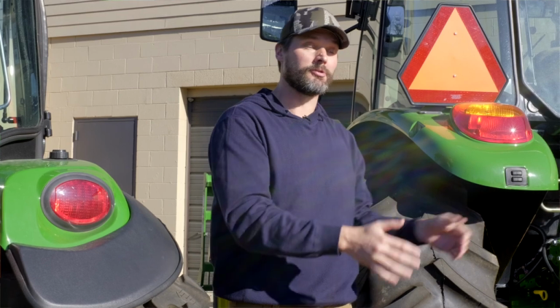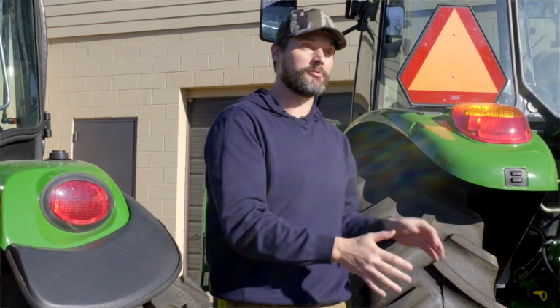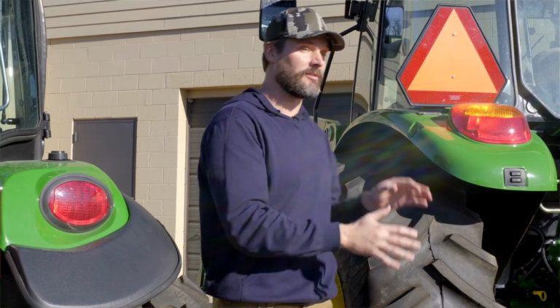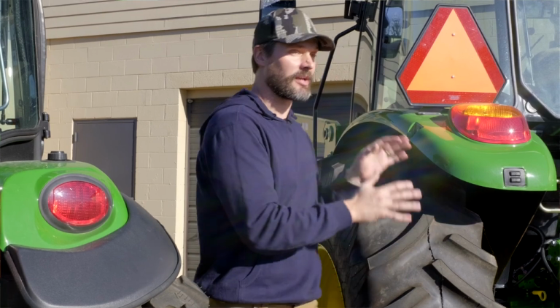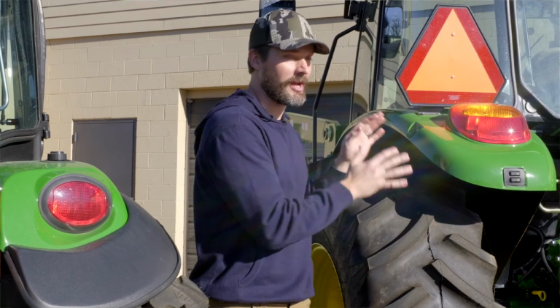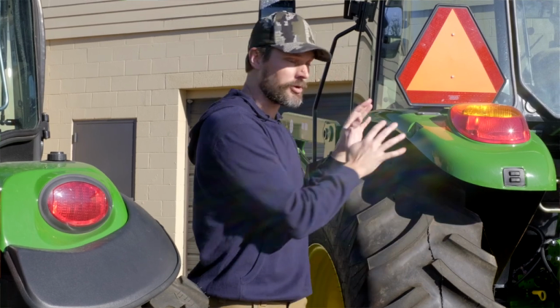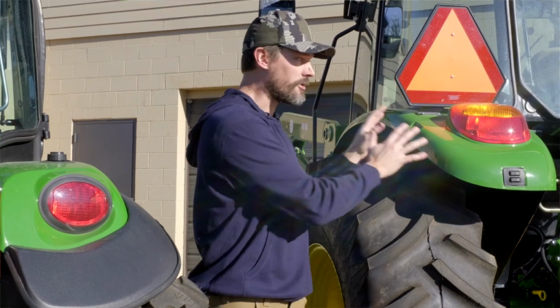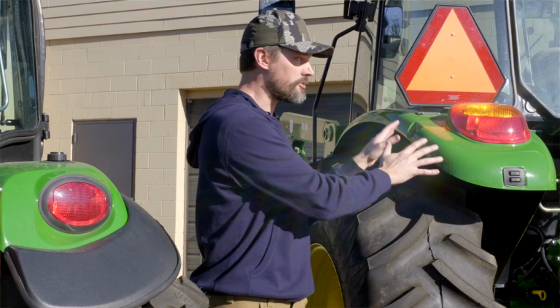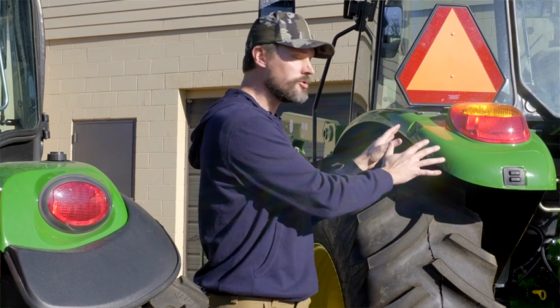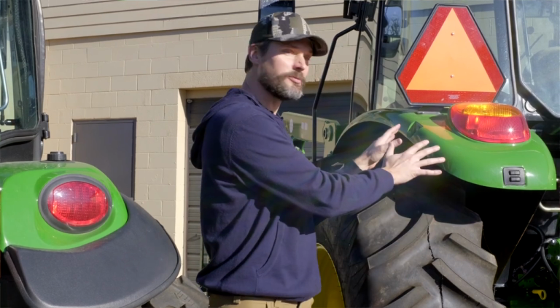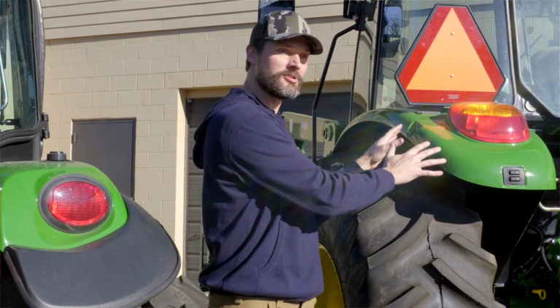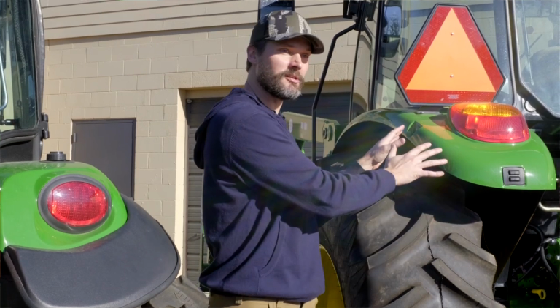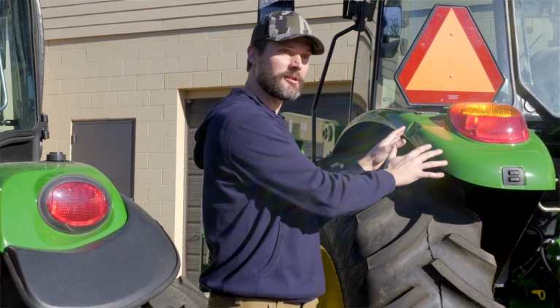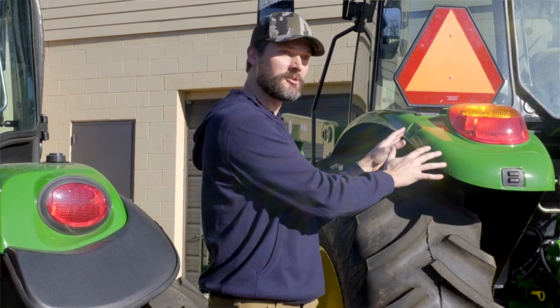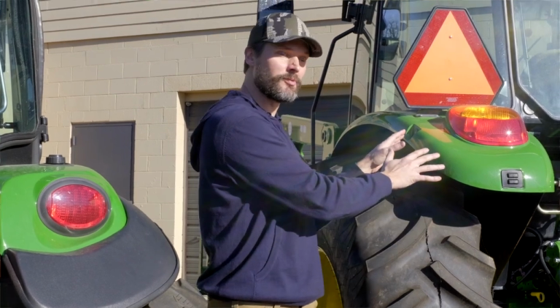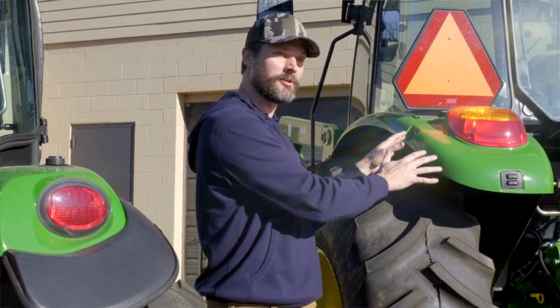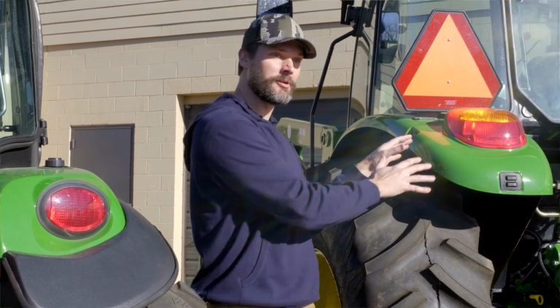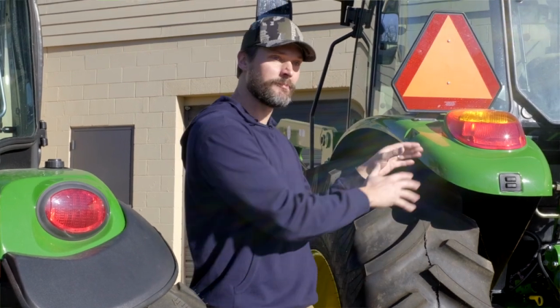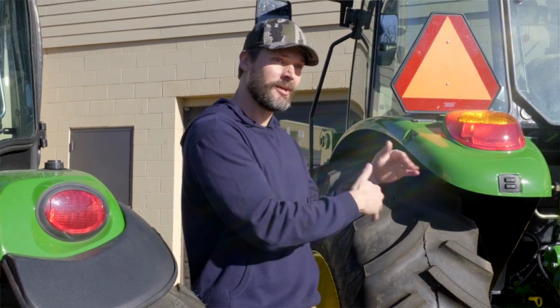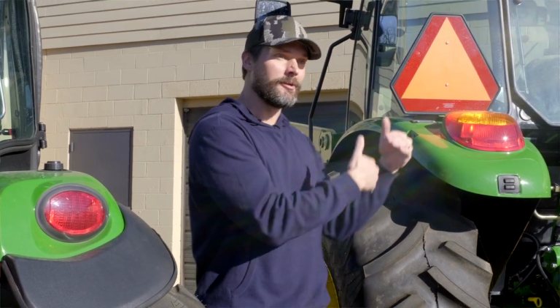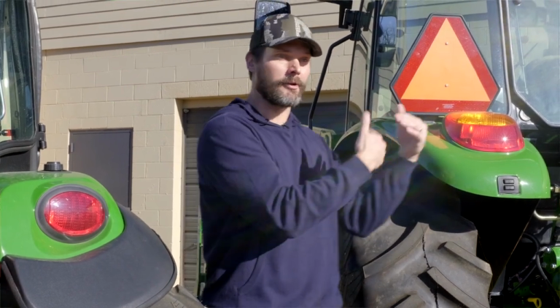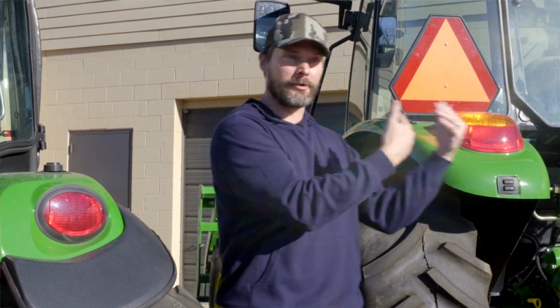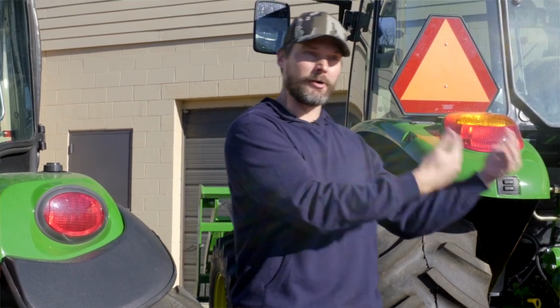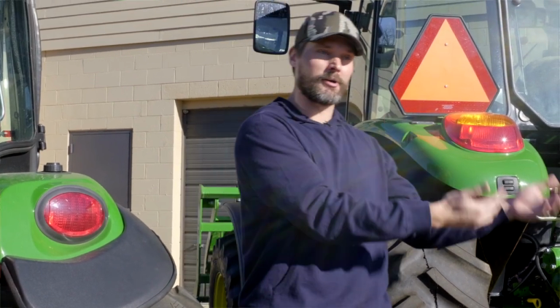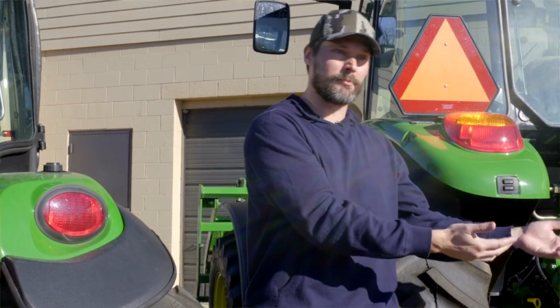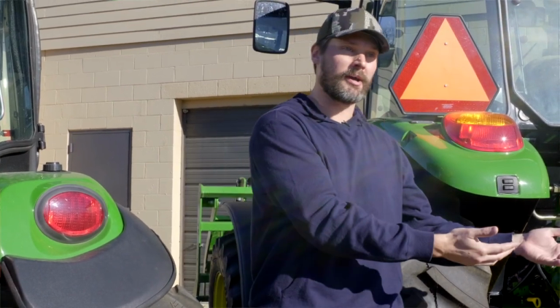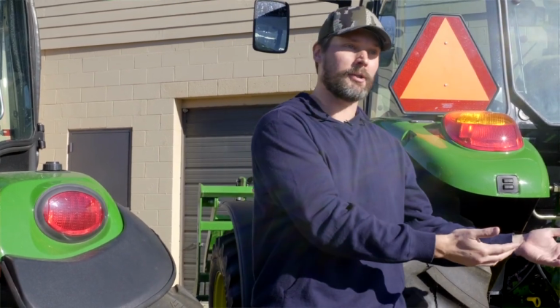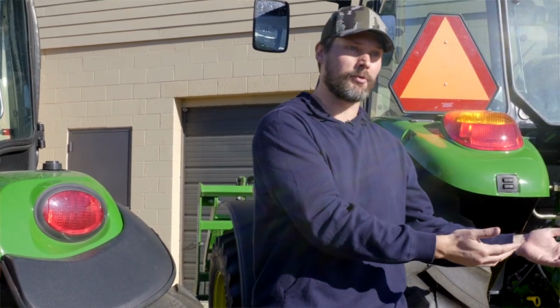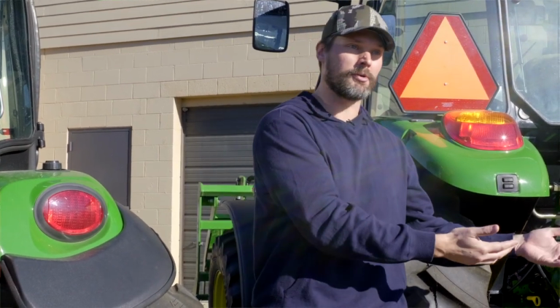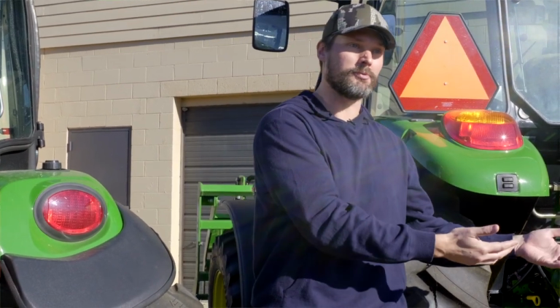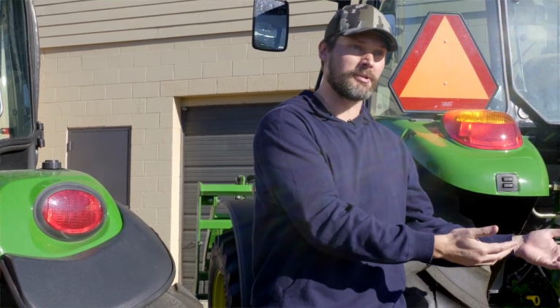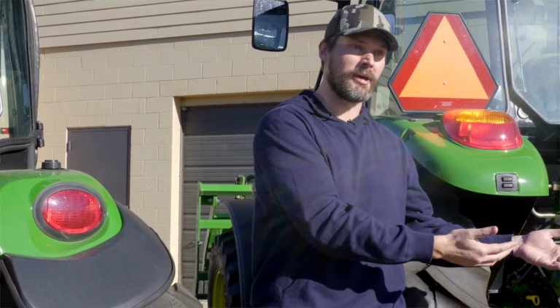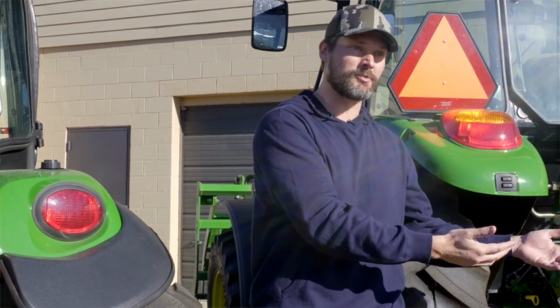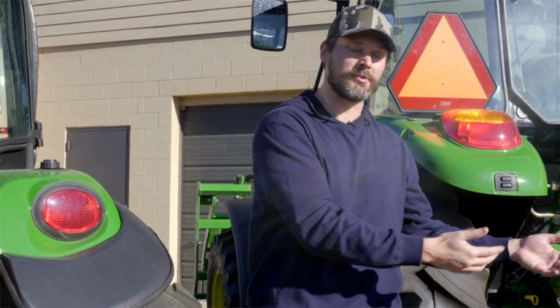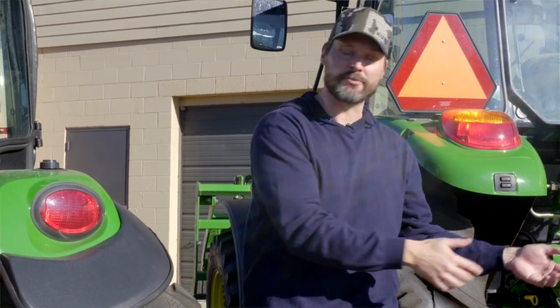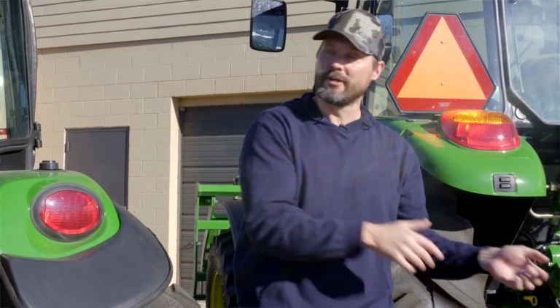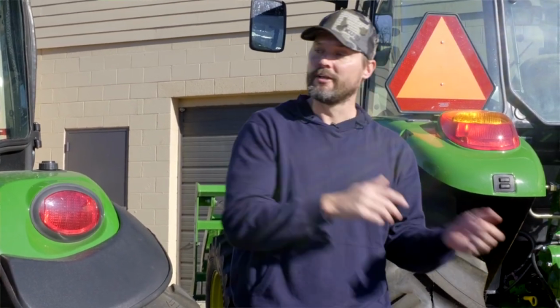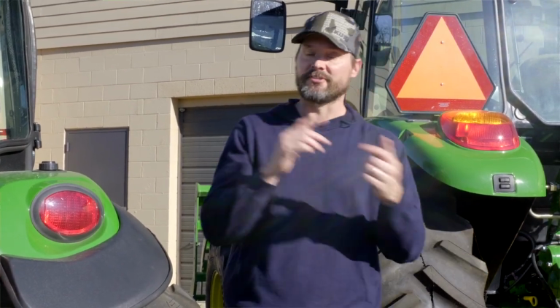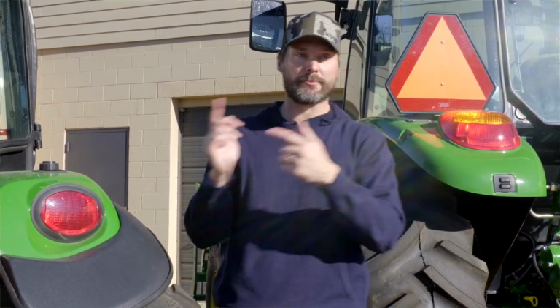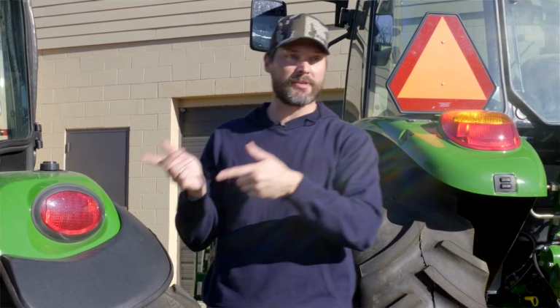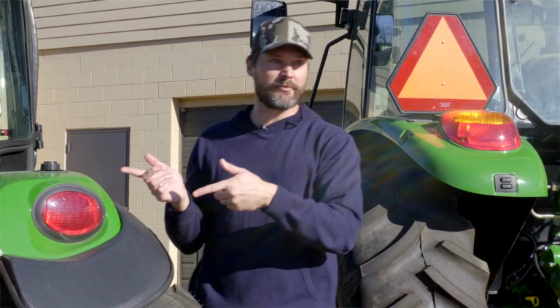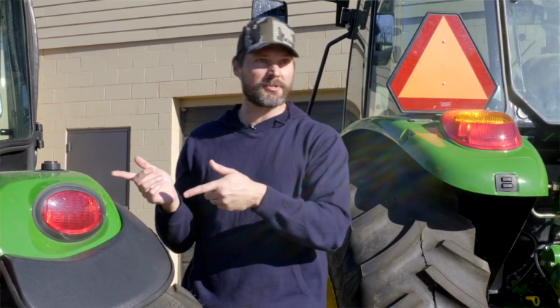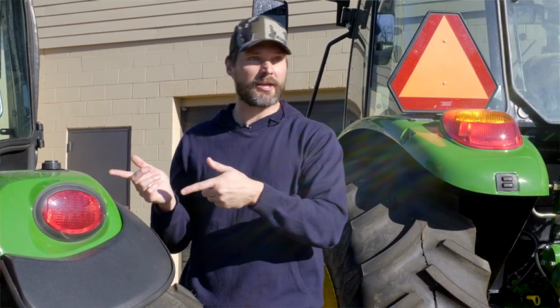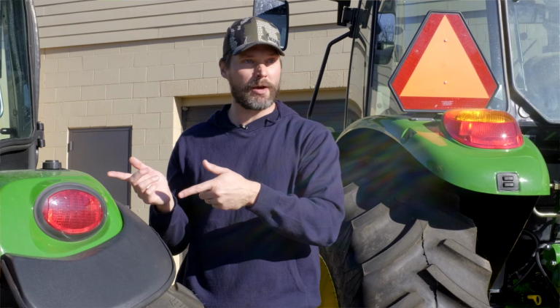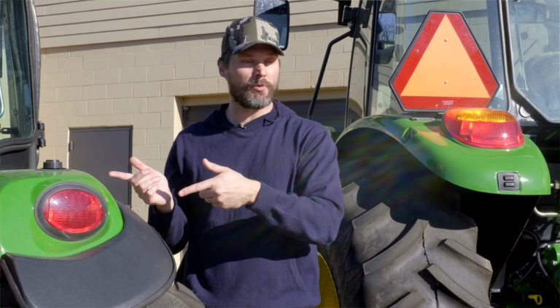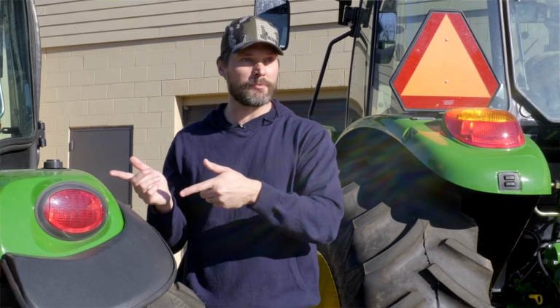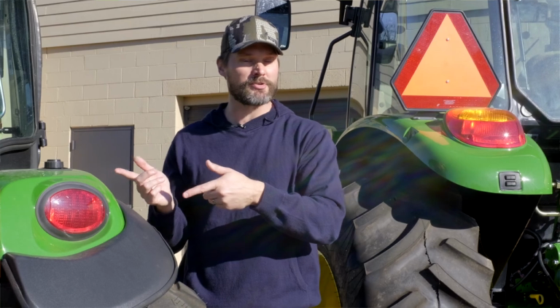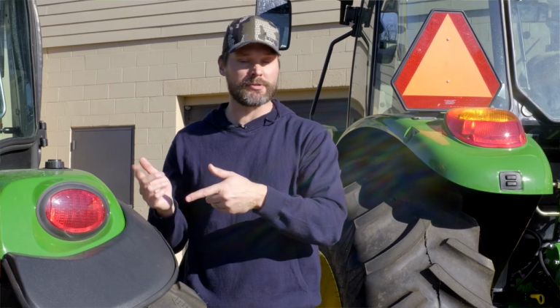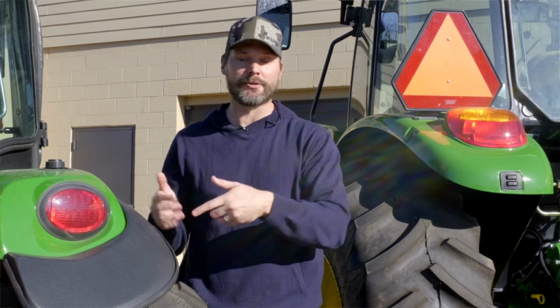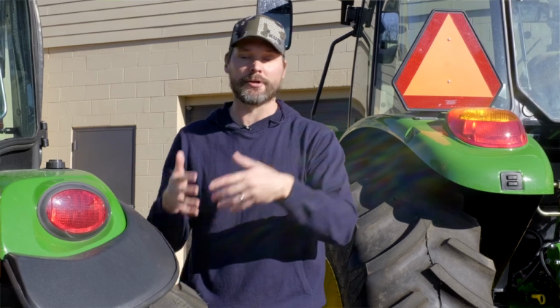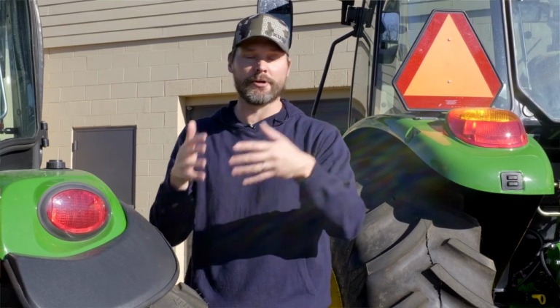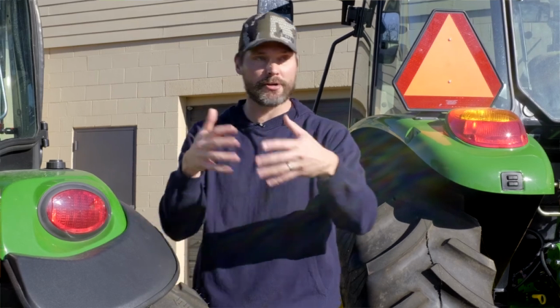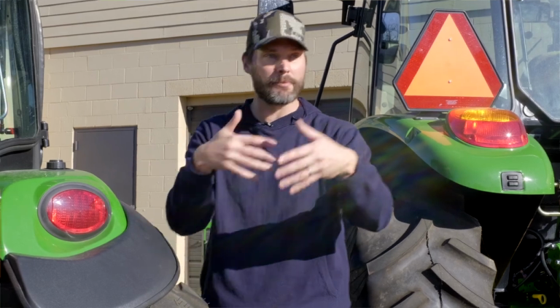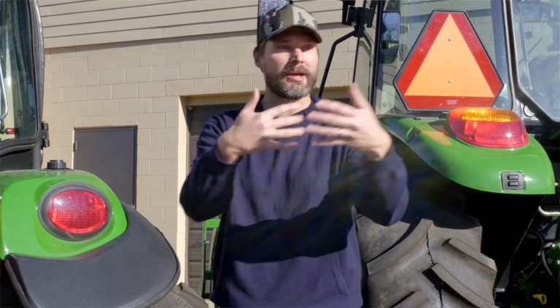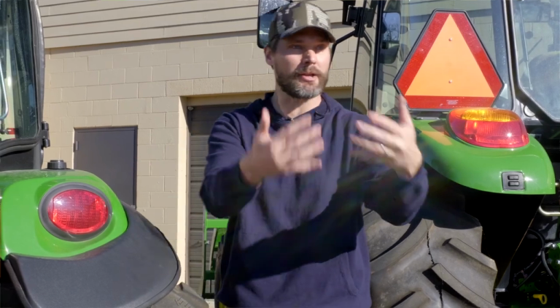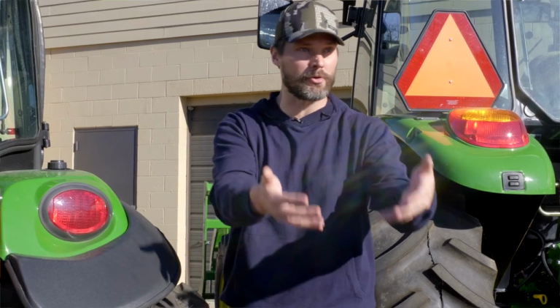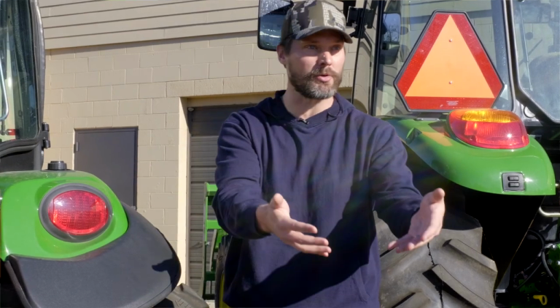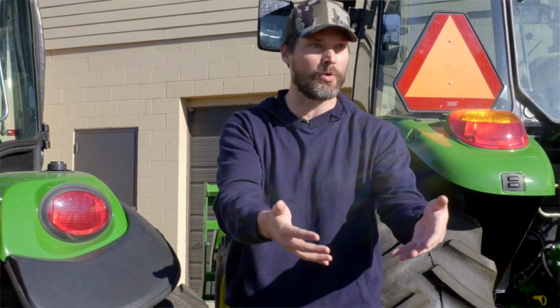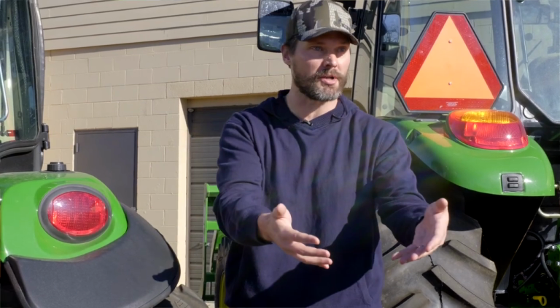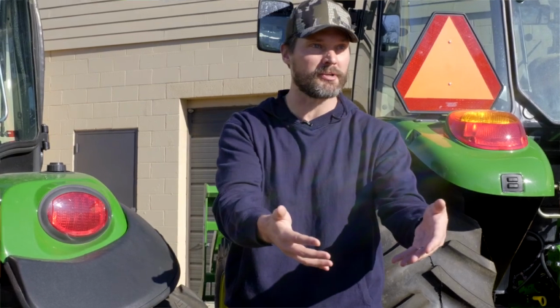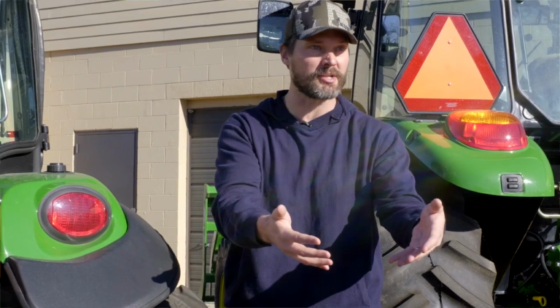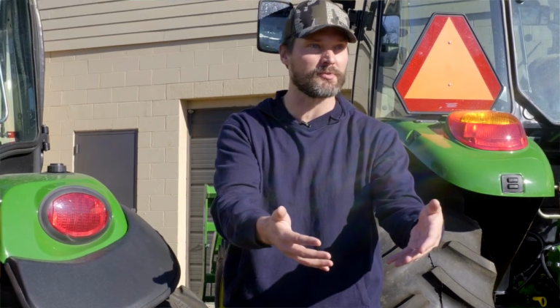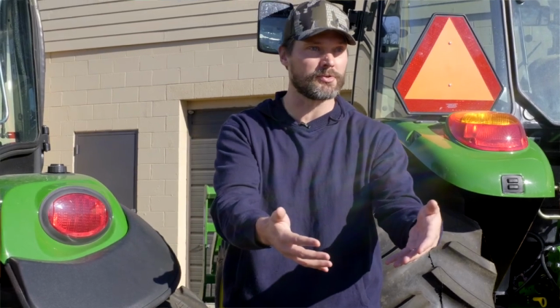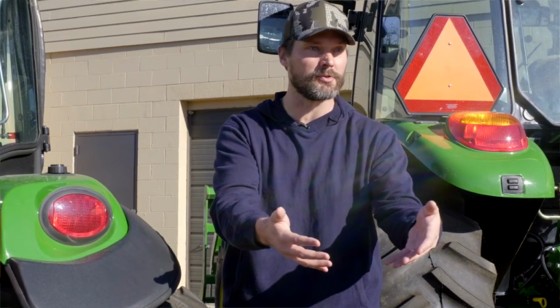So whatever category your tractor is, that's going to be what size attachments hook up to it. If you have a Category 2 machine like this one here, you're going to hook up Category 2 attachments. Same thing if it's a Cat 1 machine — you're going to hook up Category 1 attachments to it.